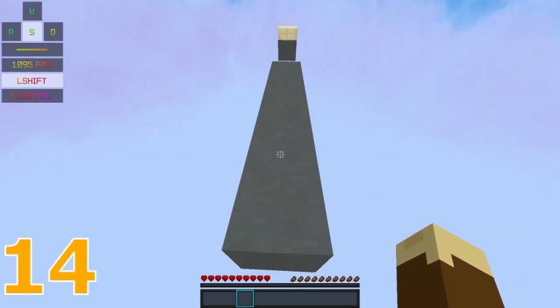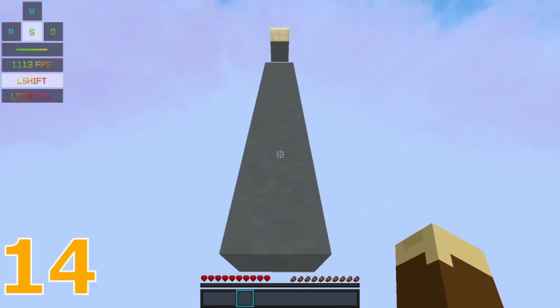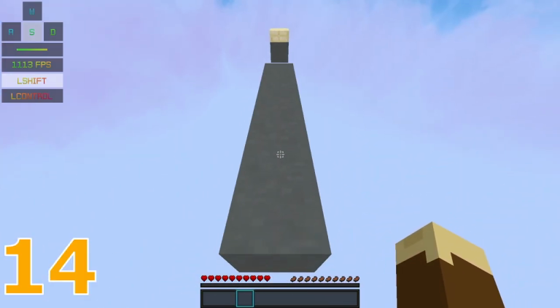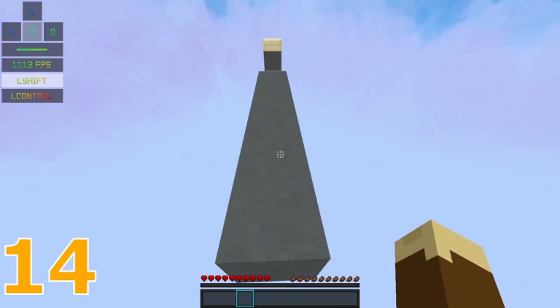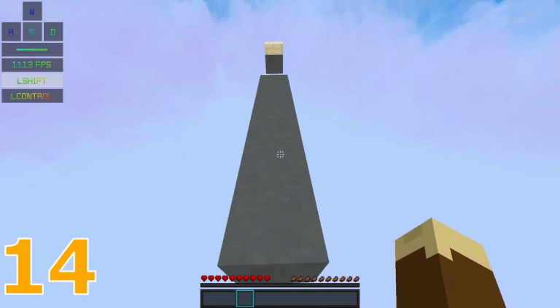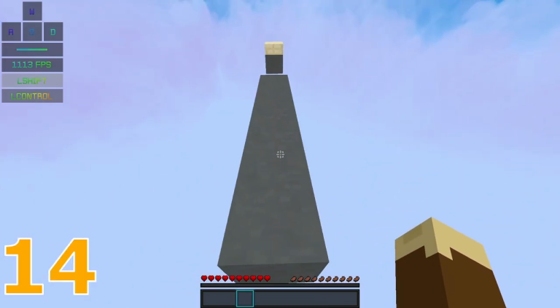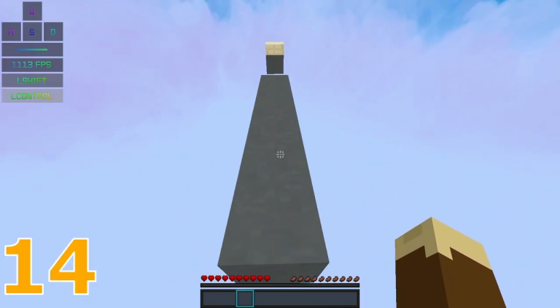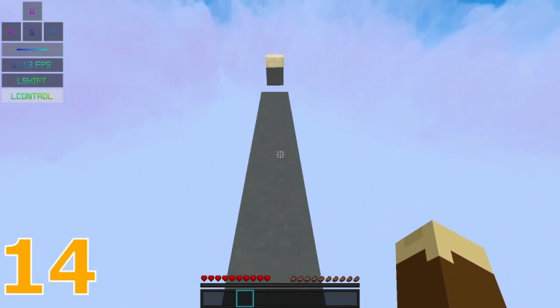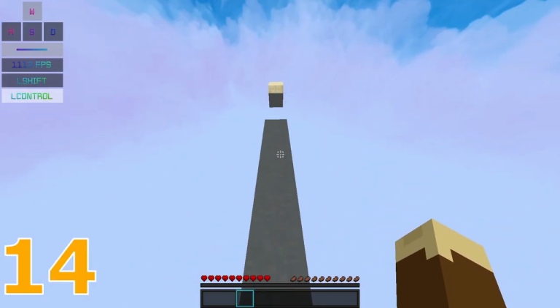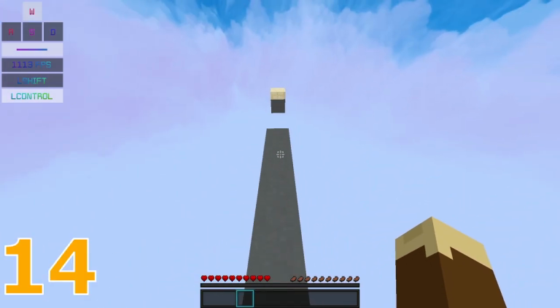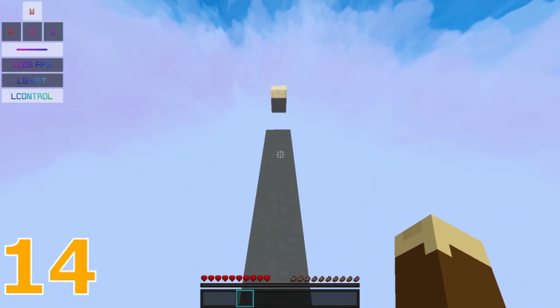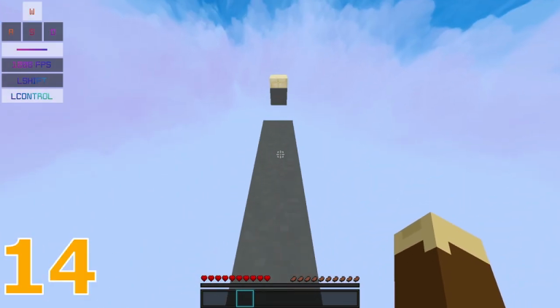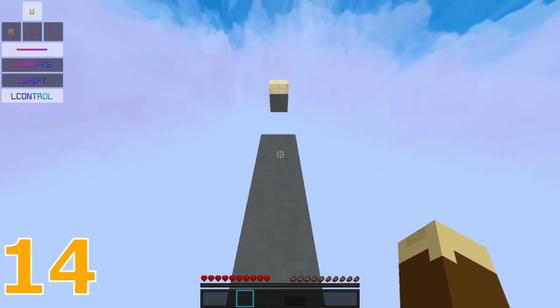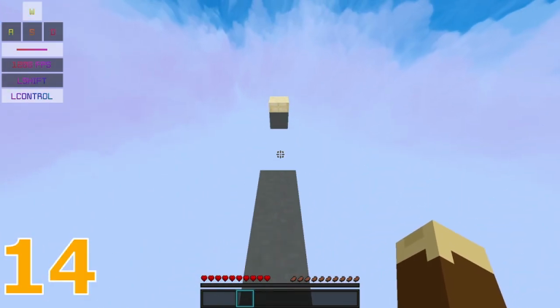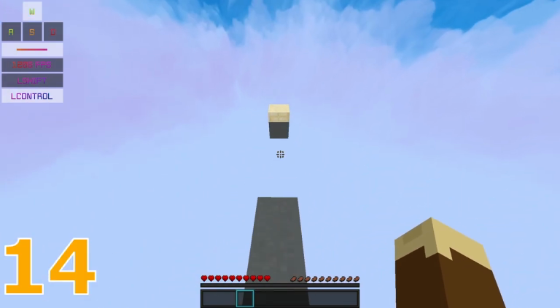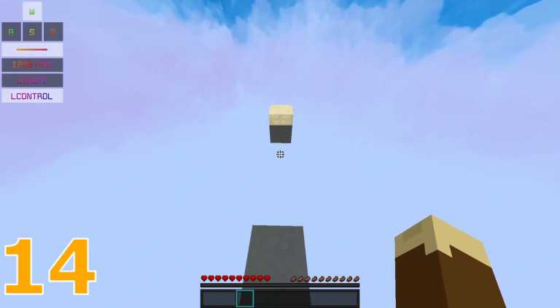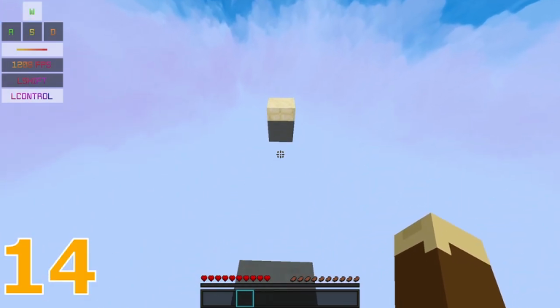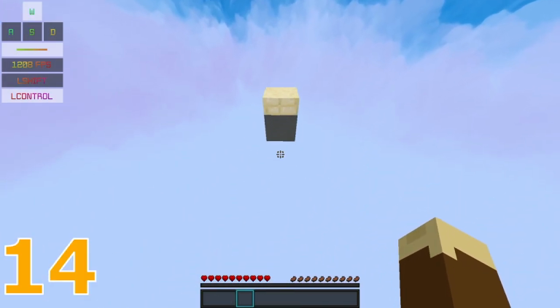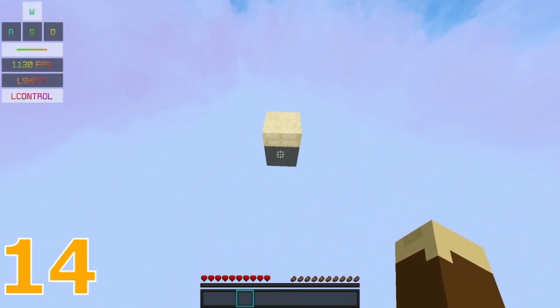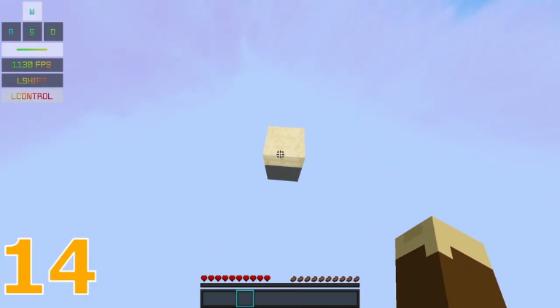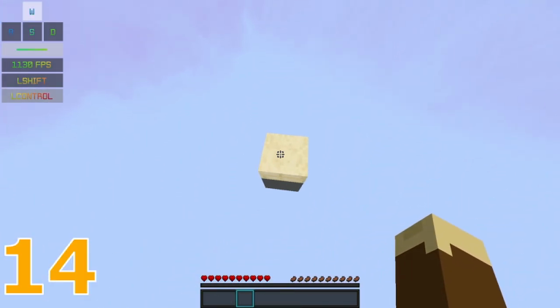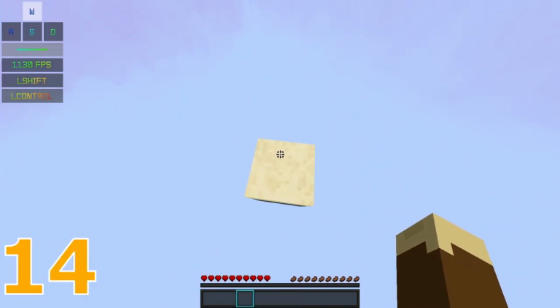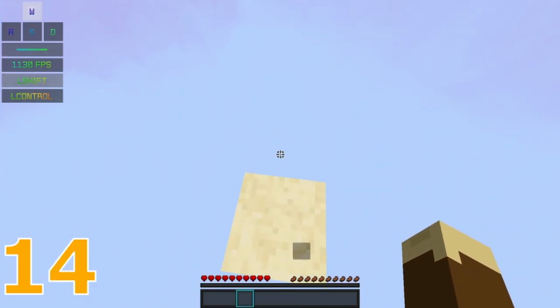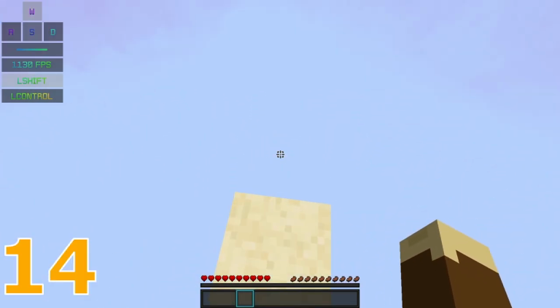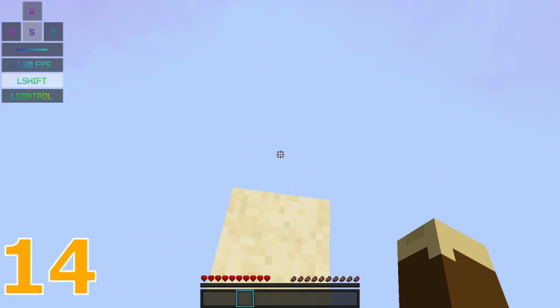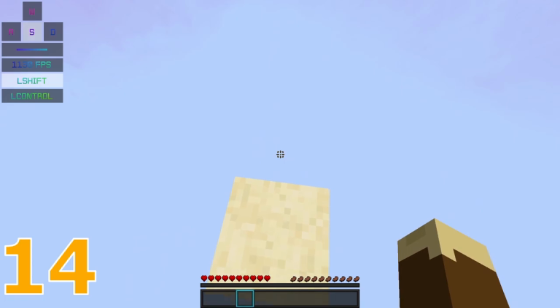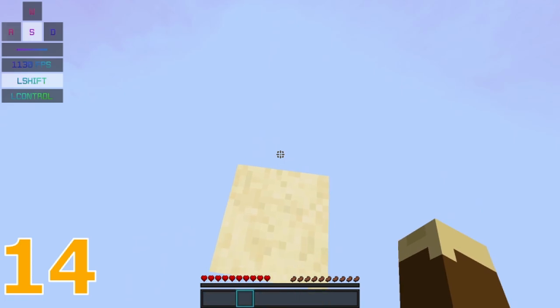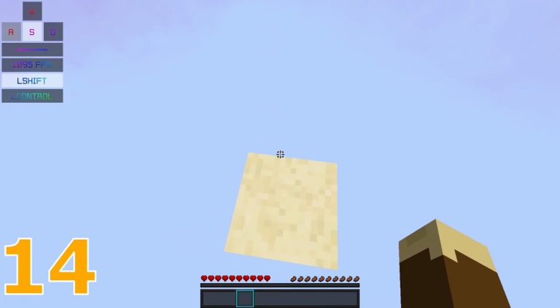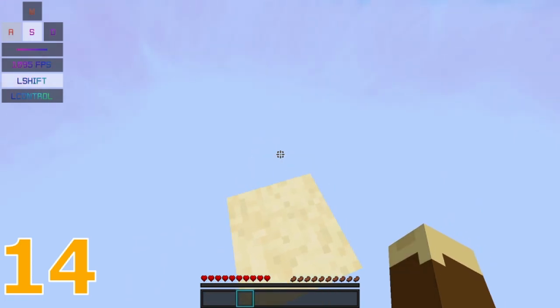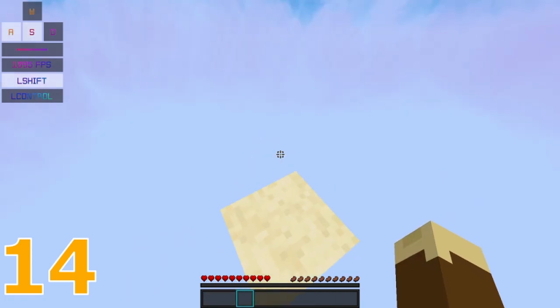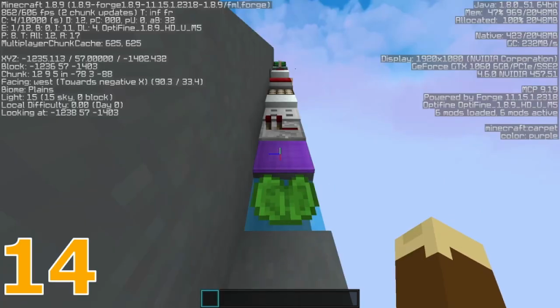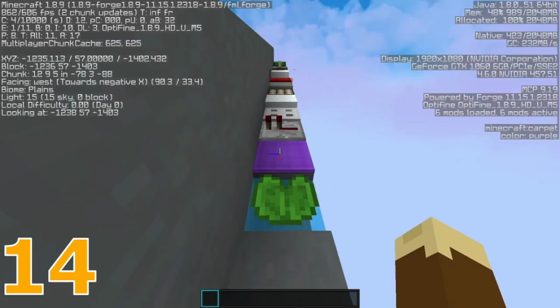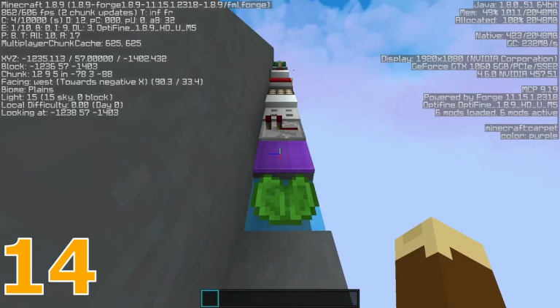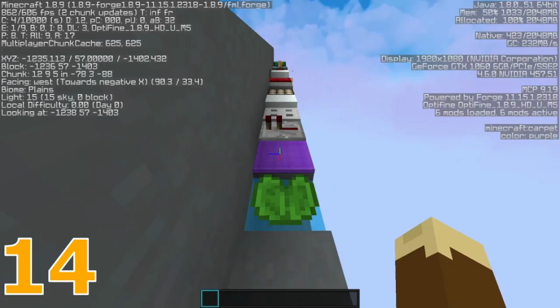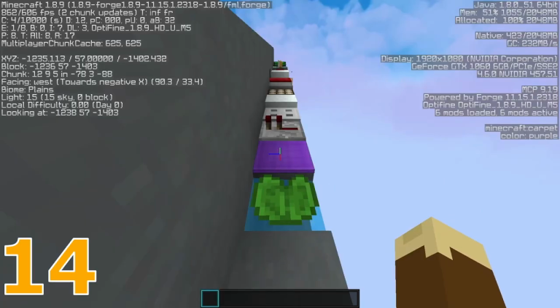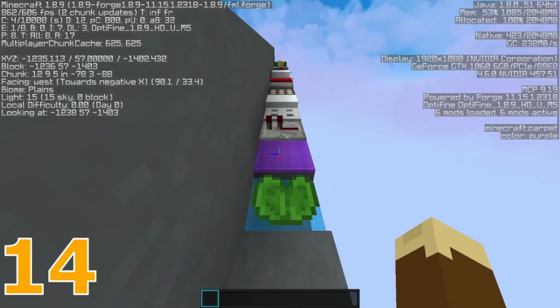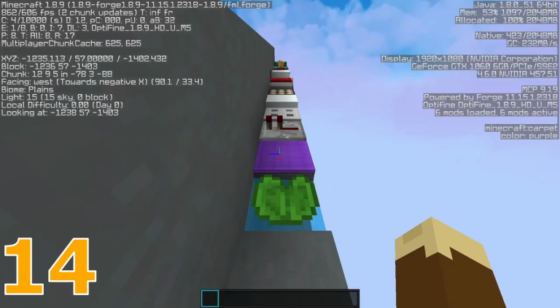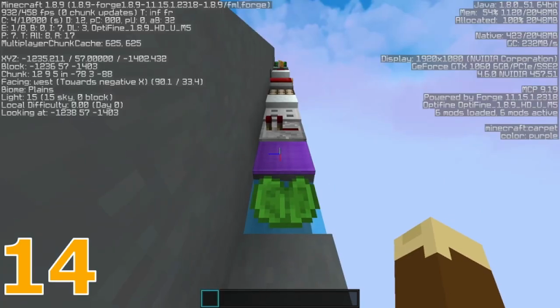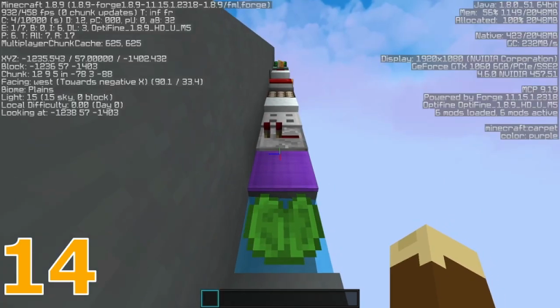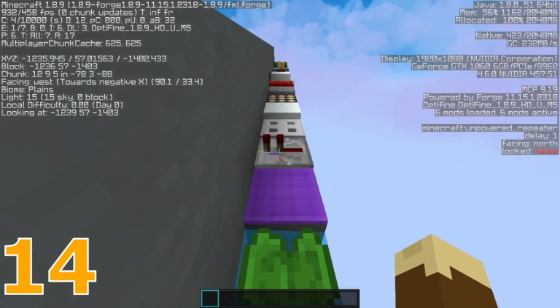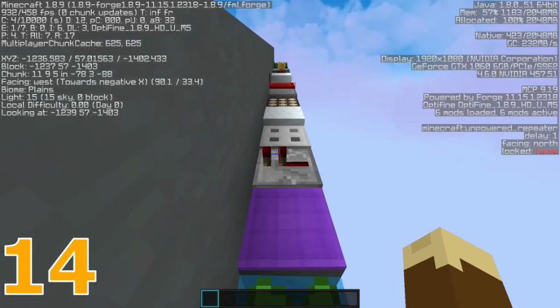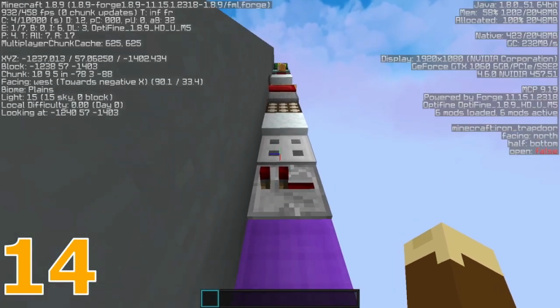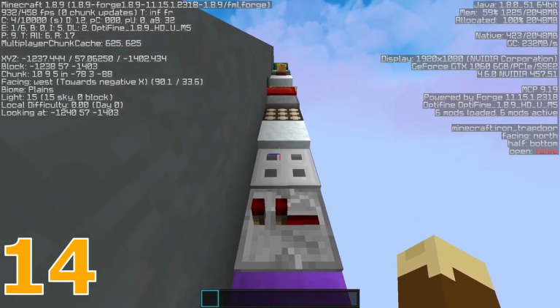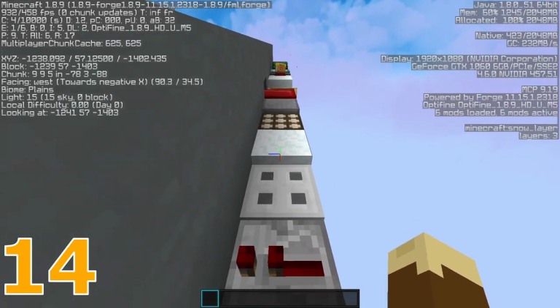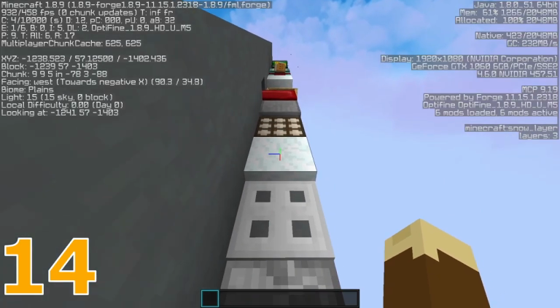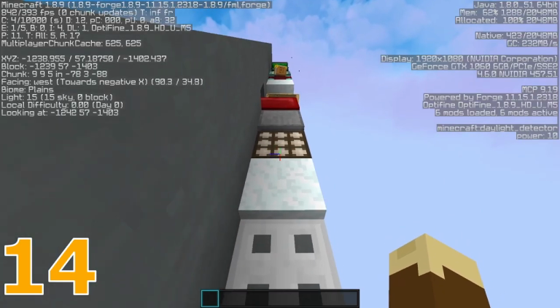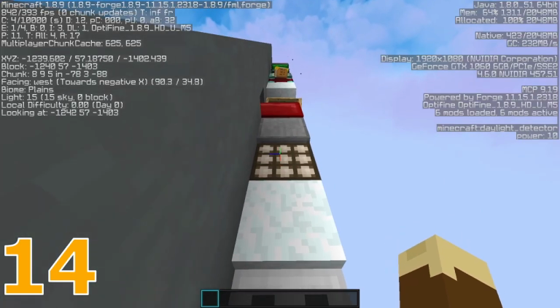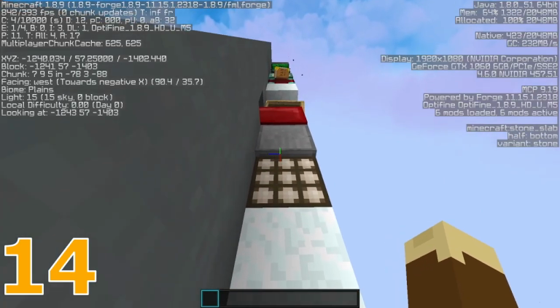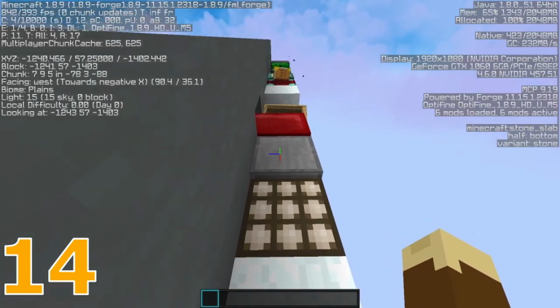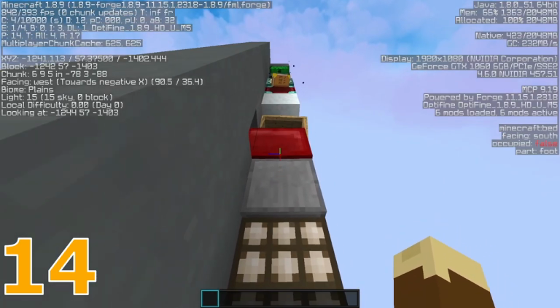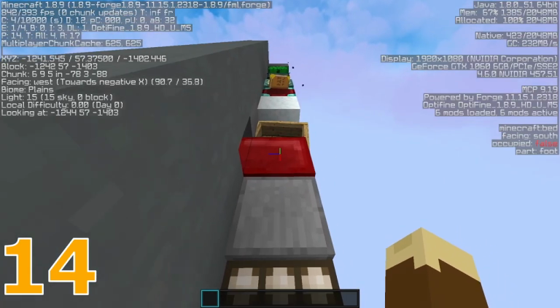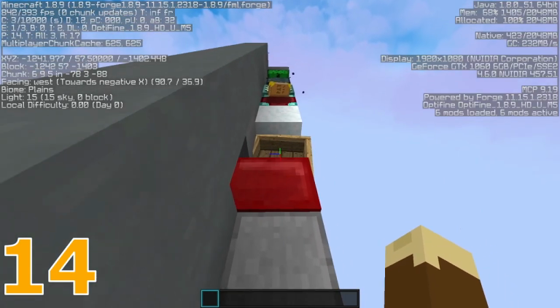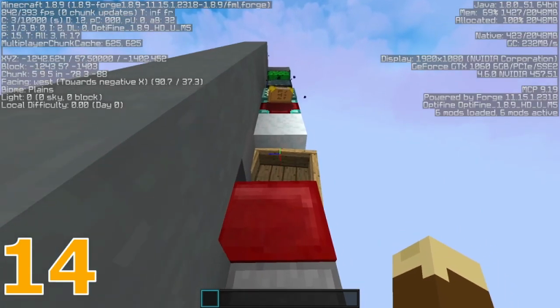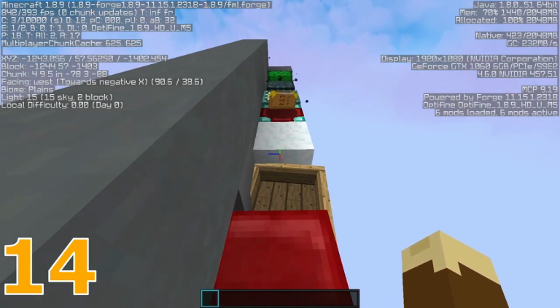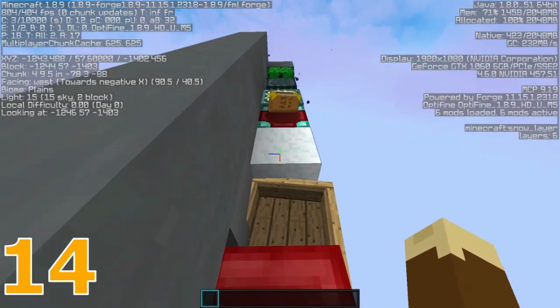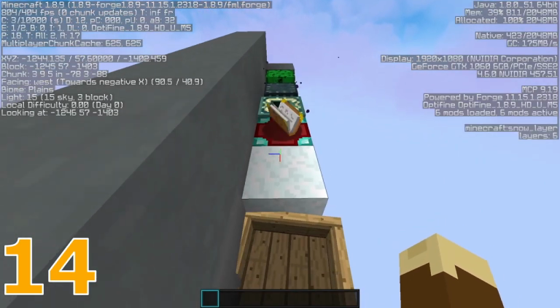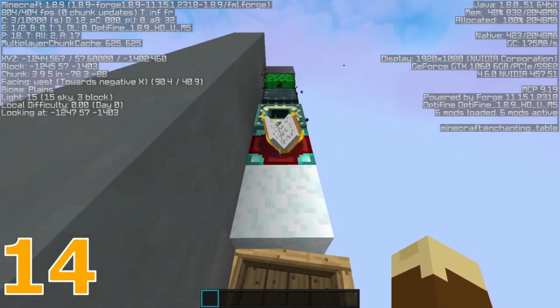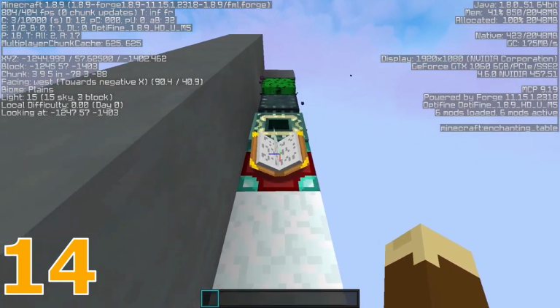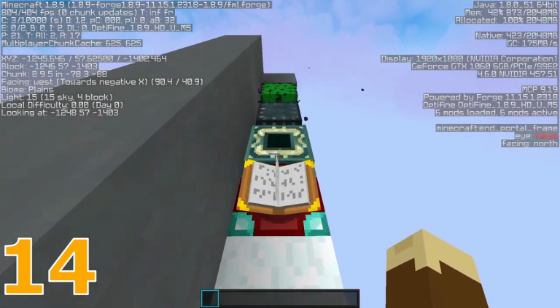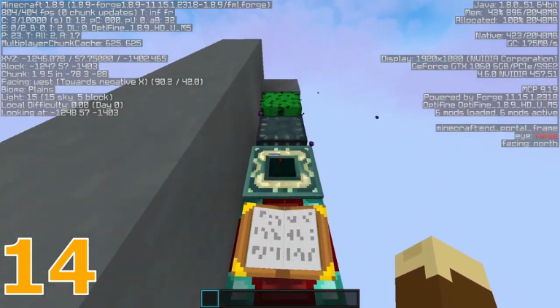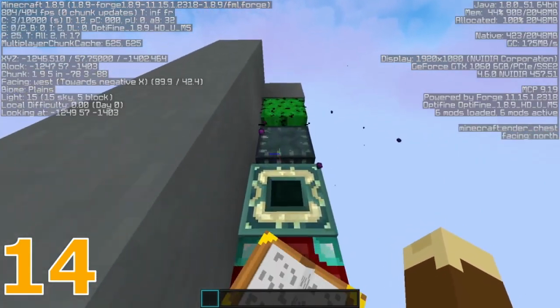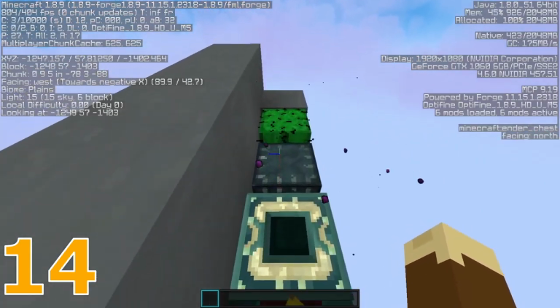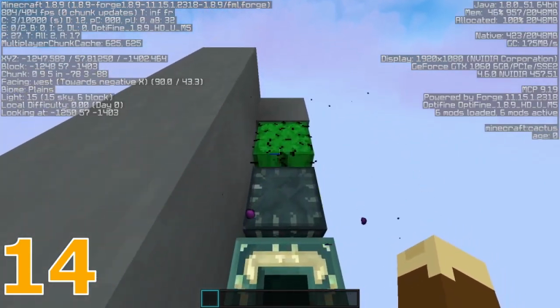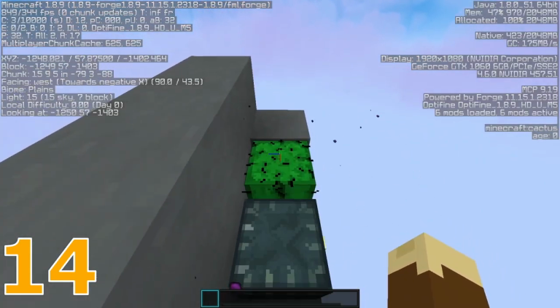Everyone knows you can use something like slabs to add some height to a jump, but there are a total of 16 different heights of blocks that can be used in Minecraft.